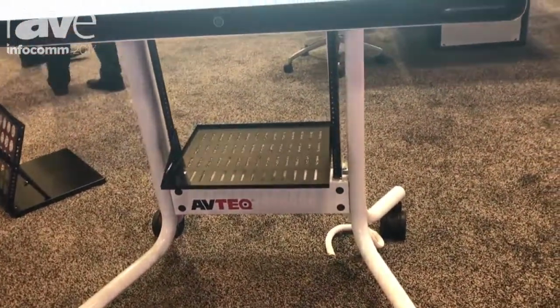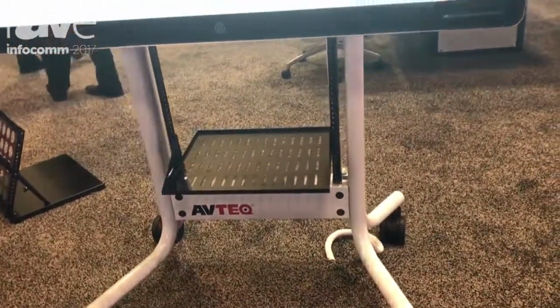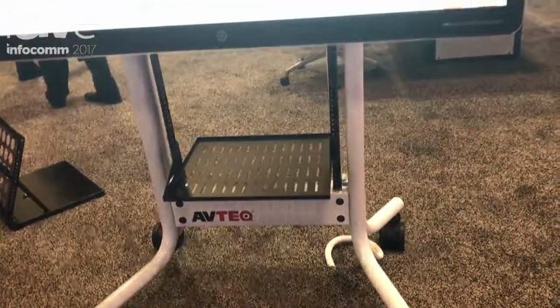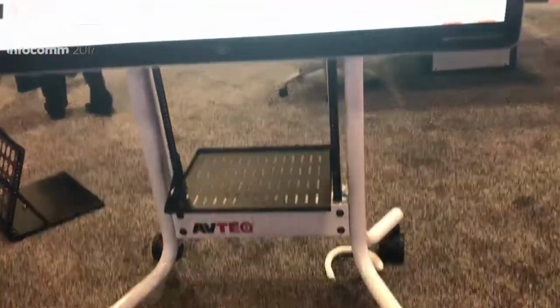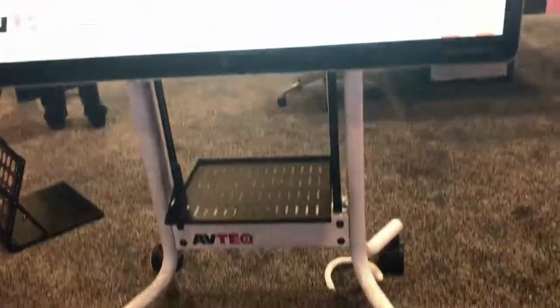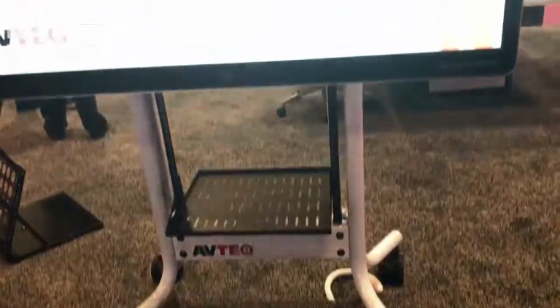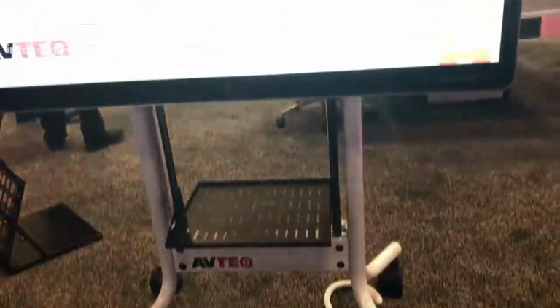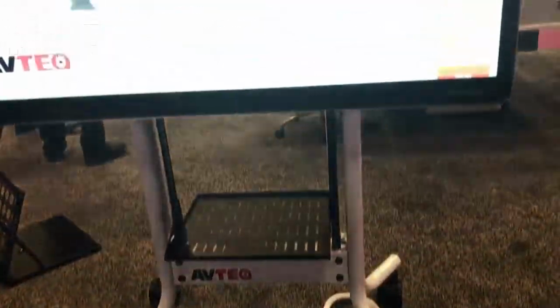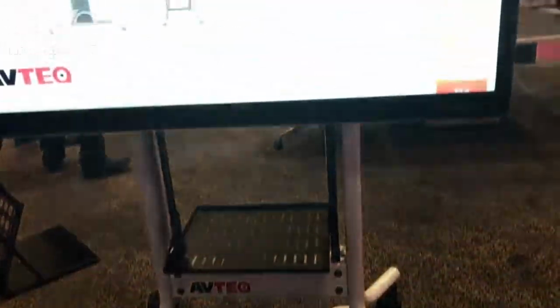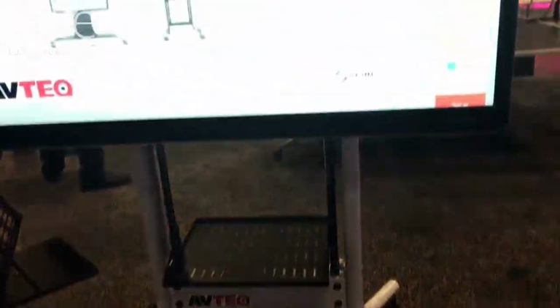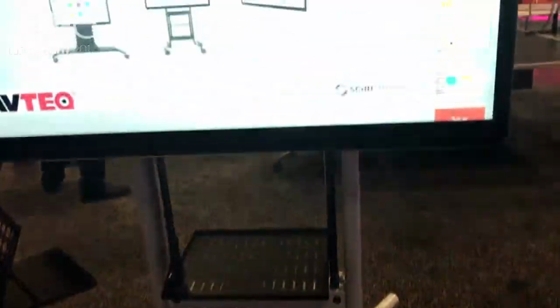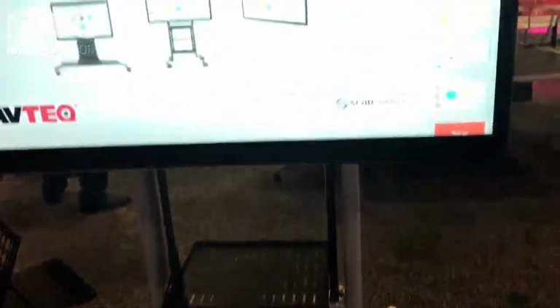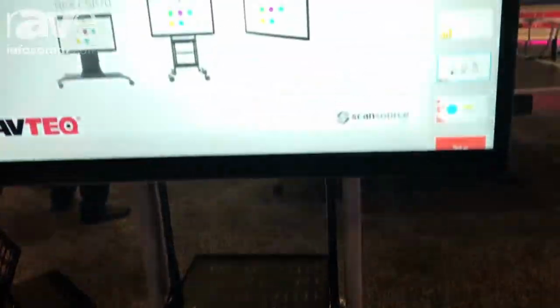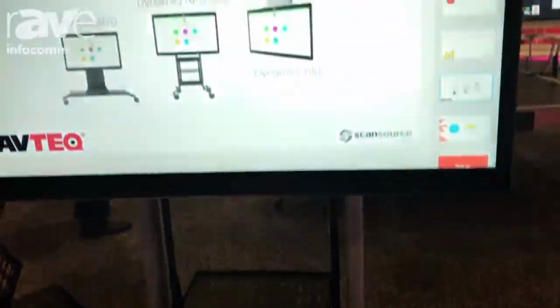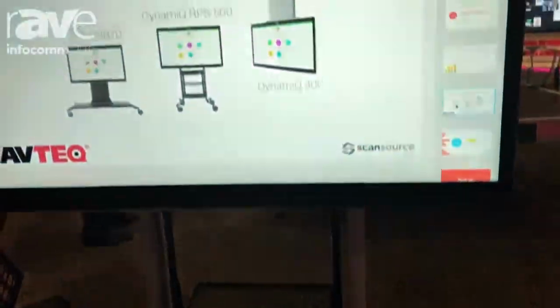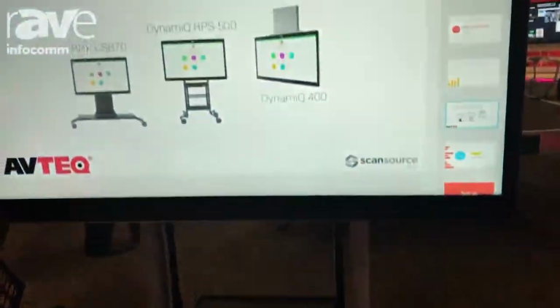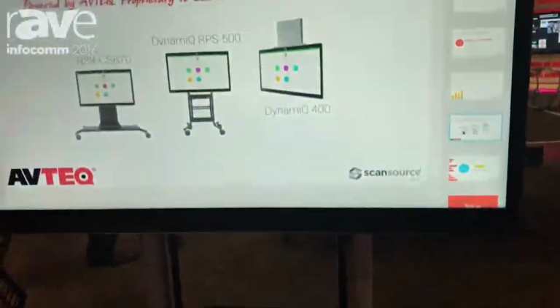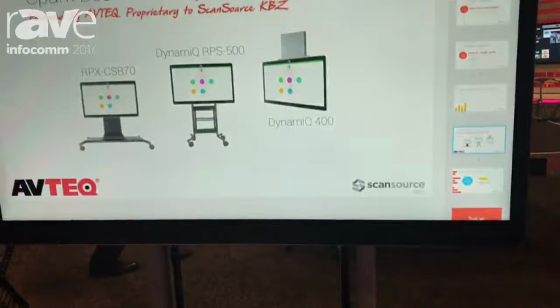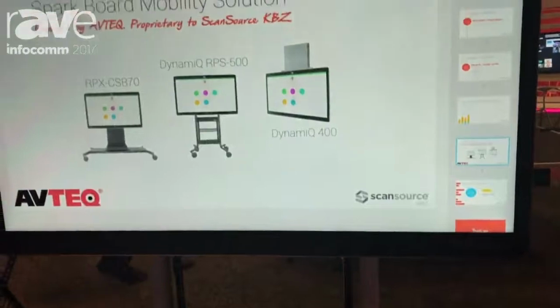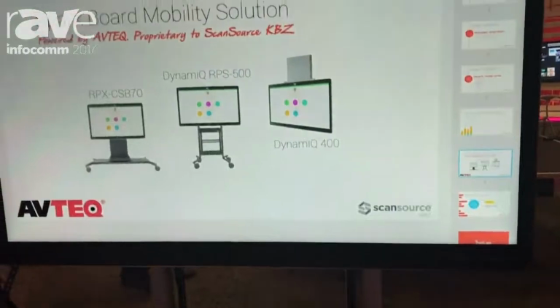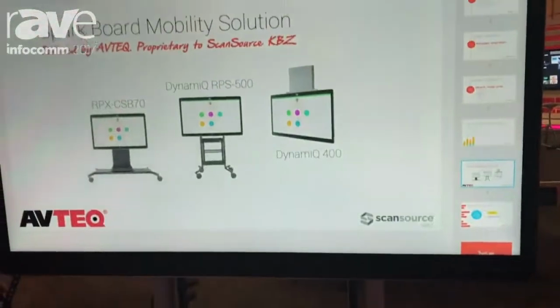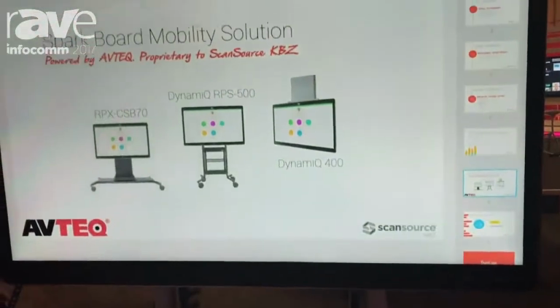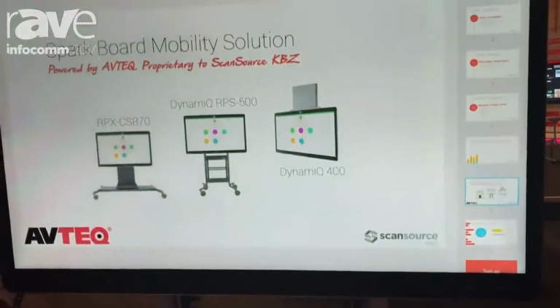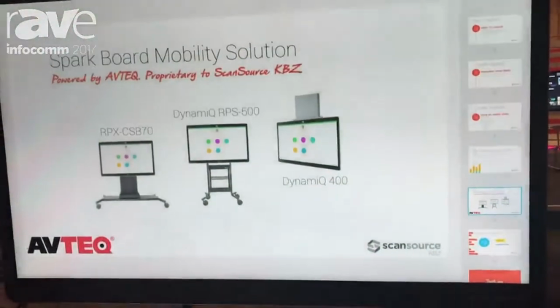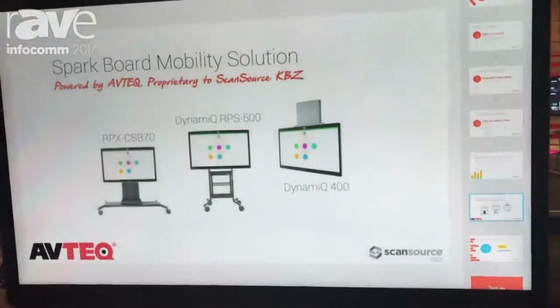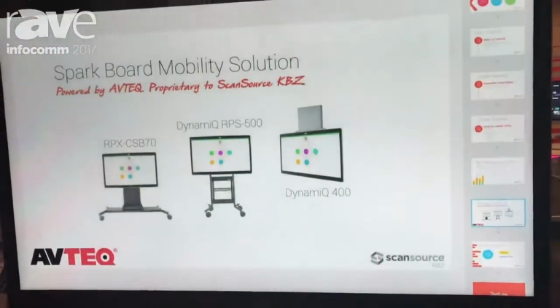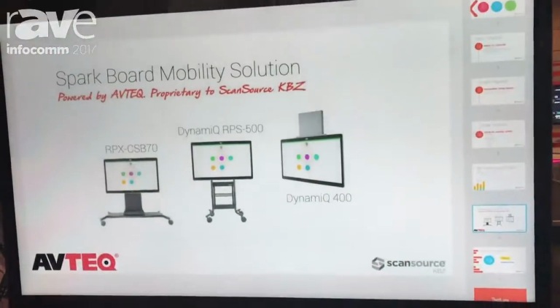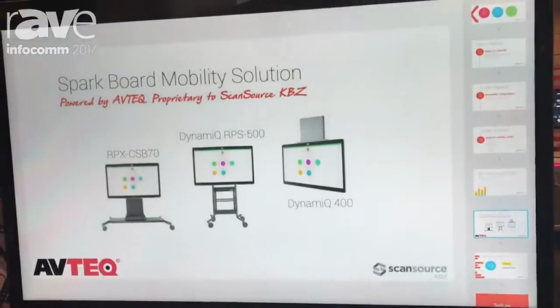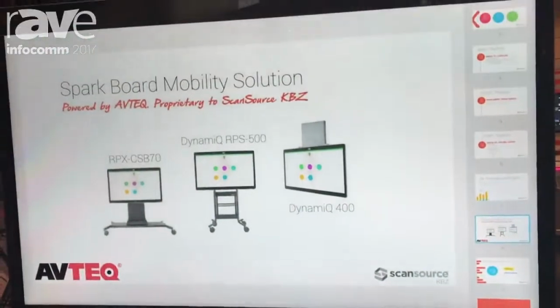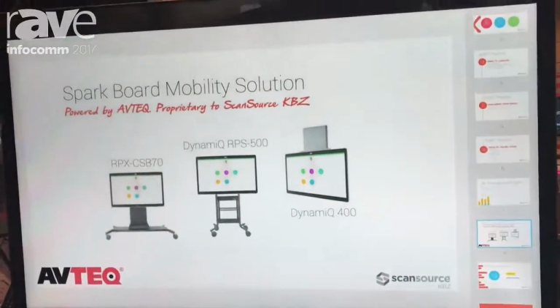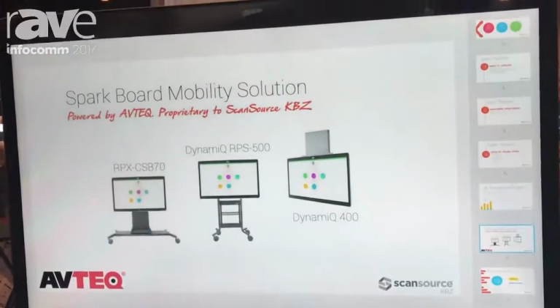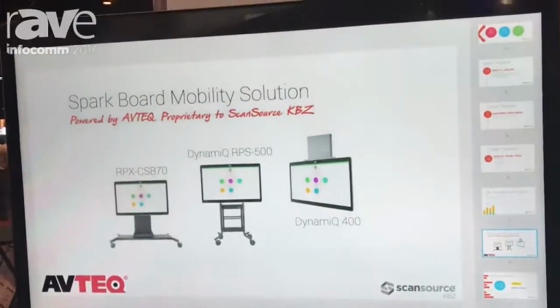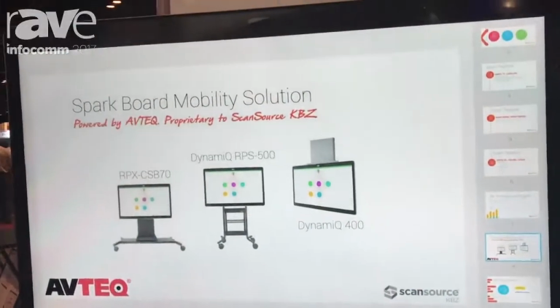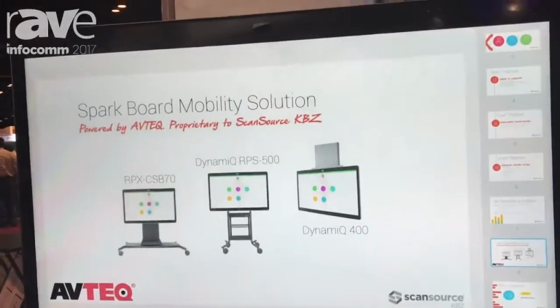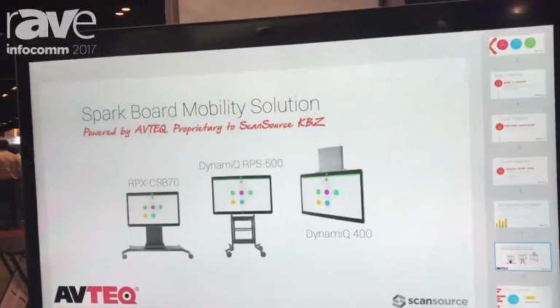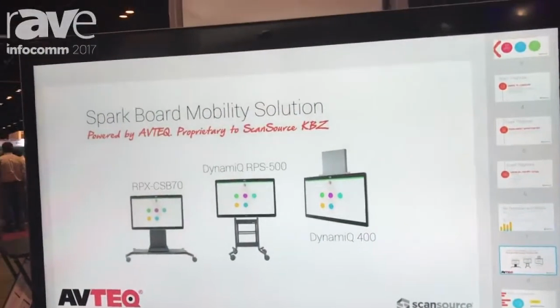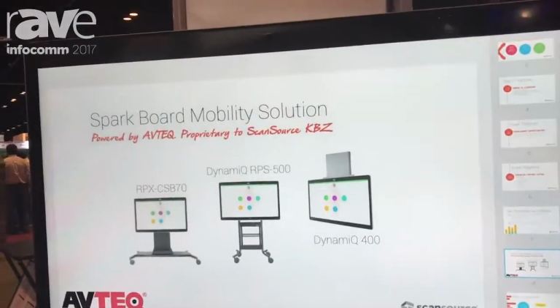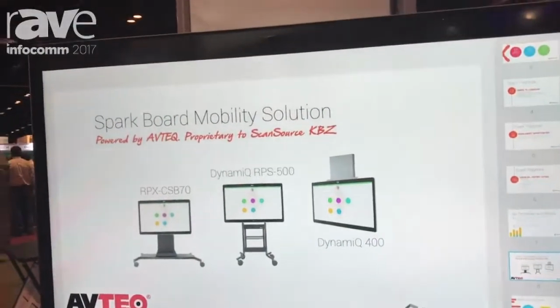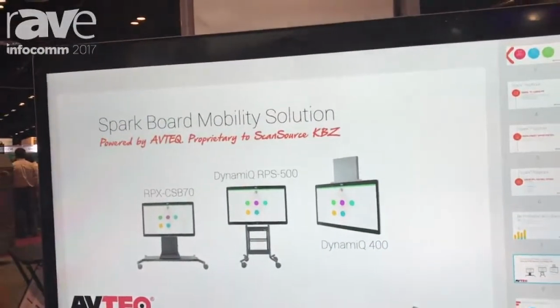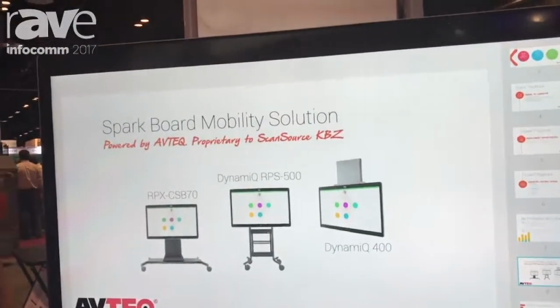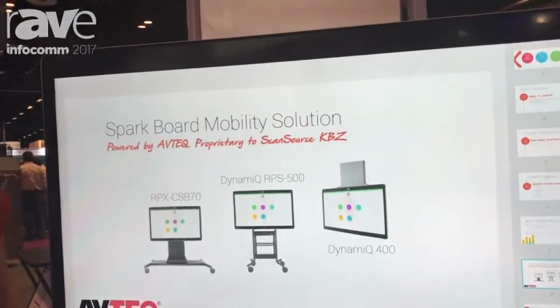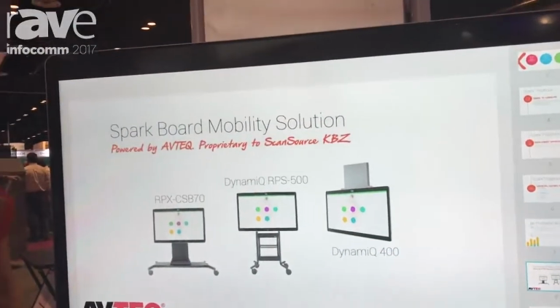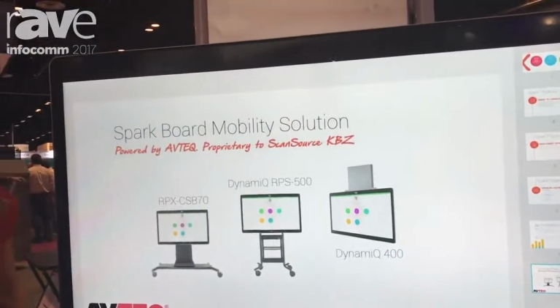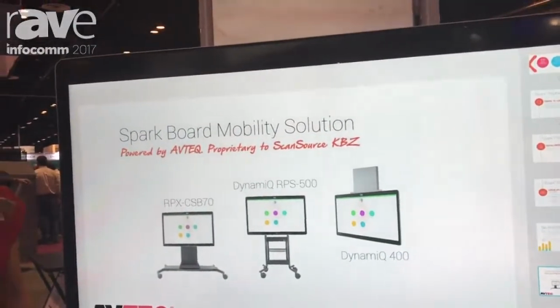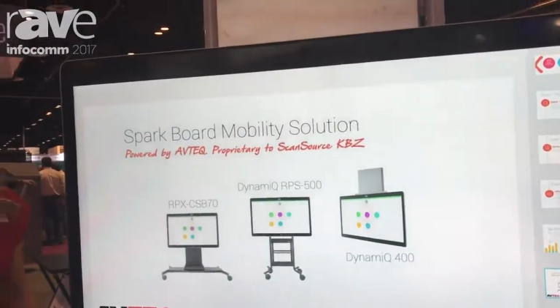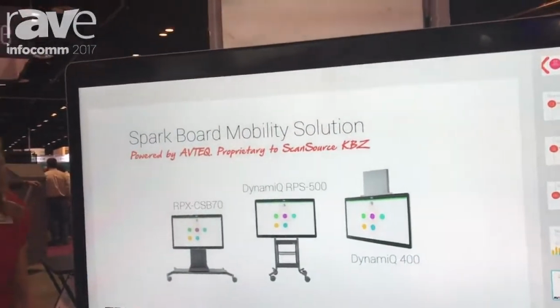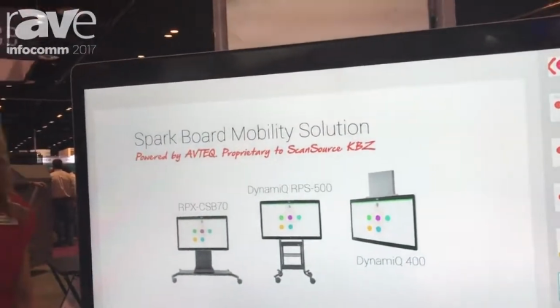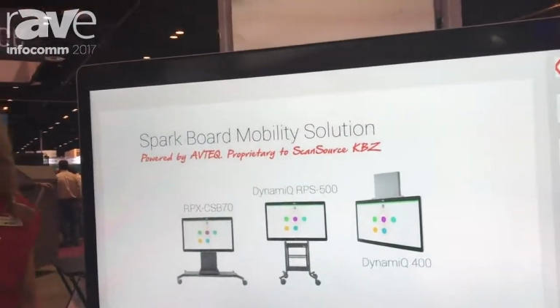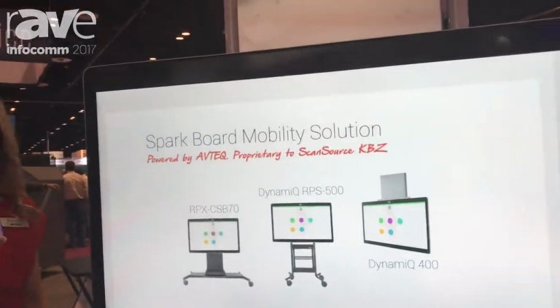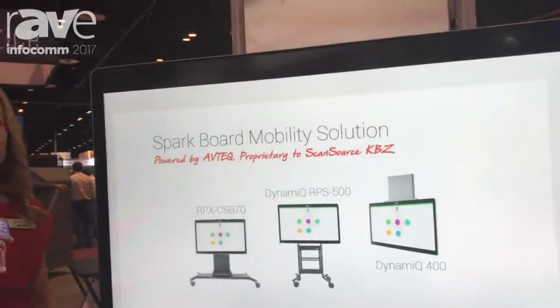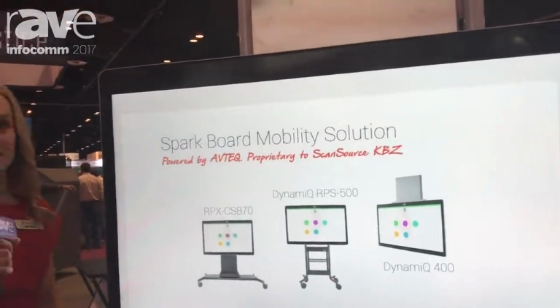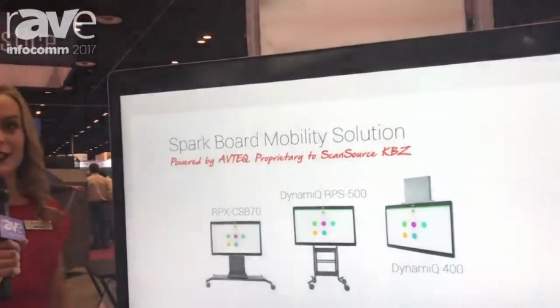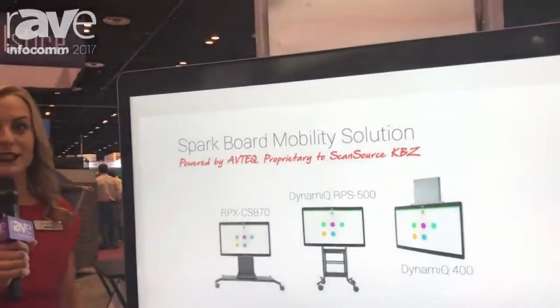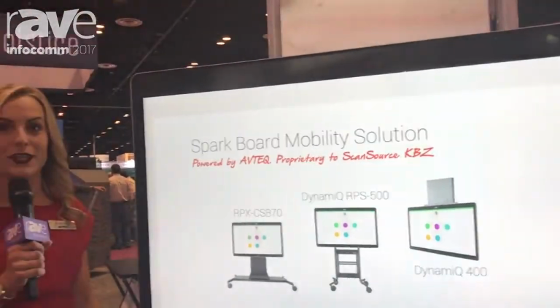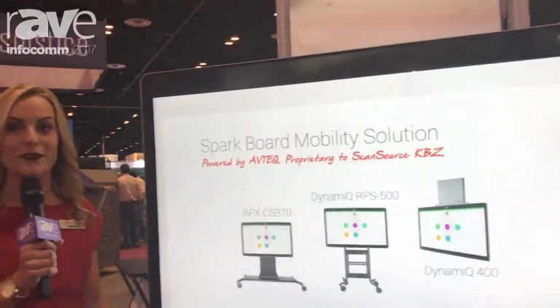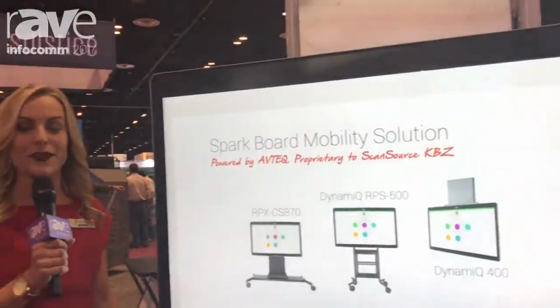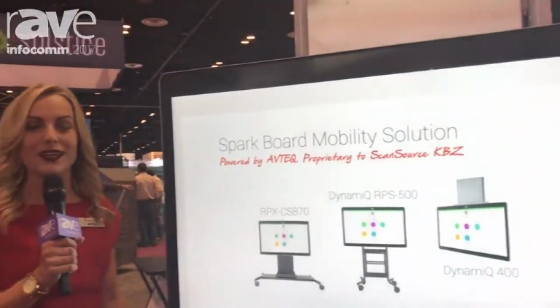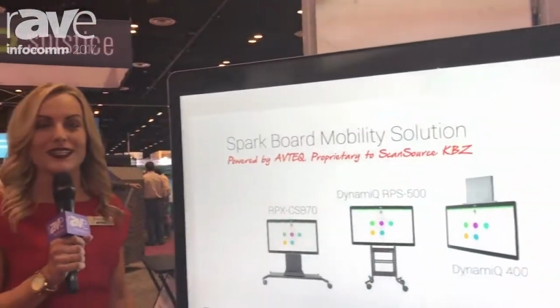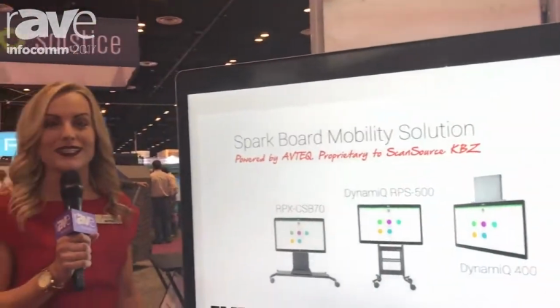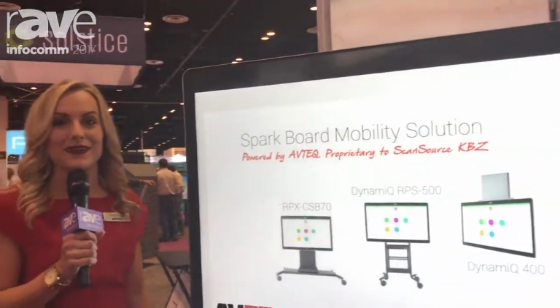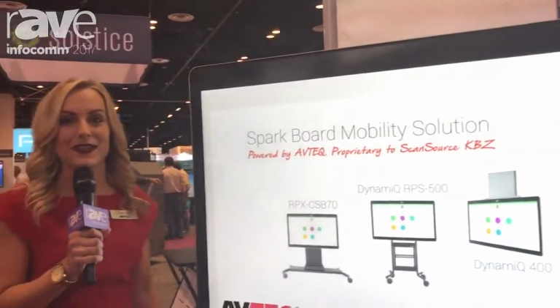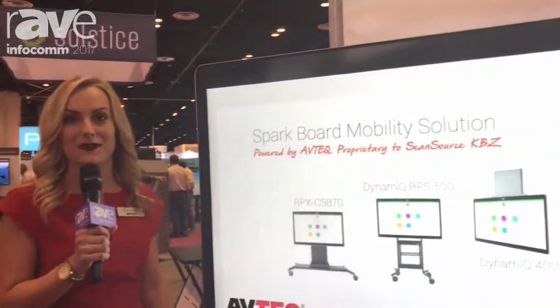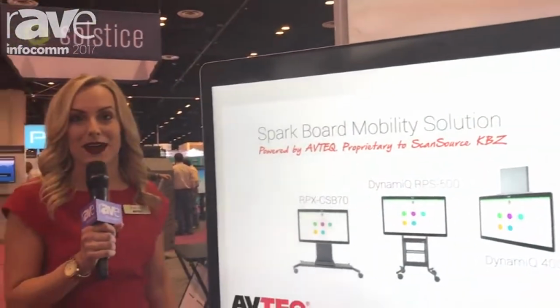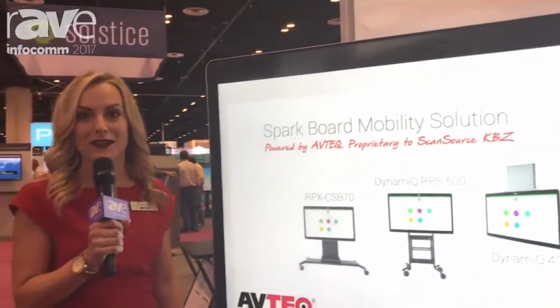Our website is avtec.net and our booth number is 3175.